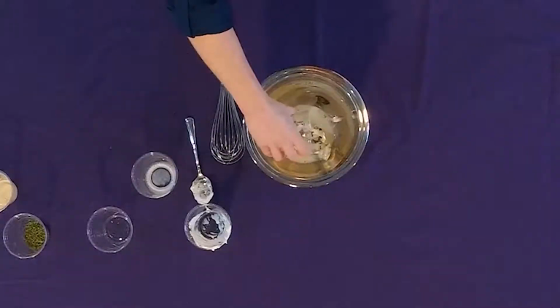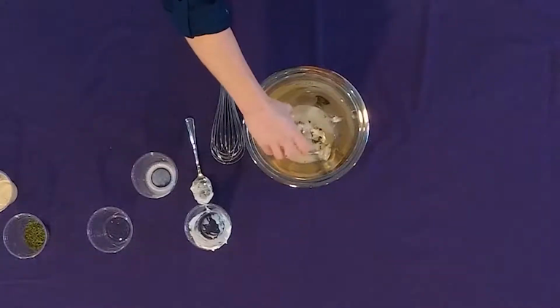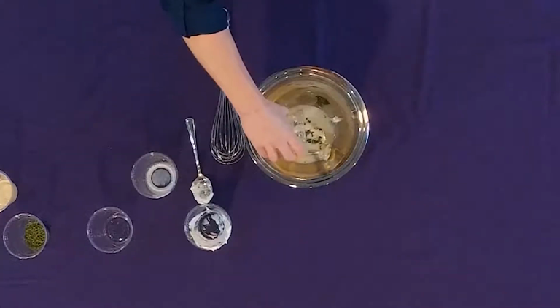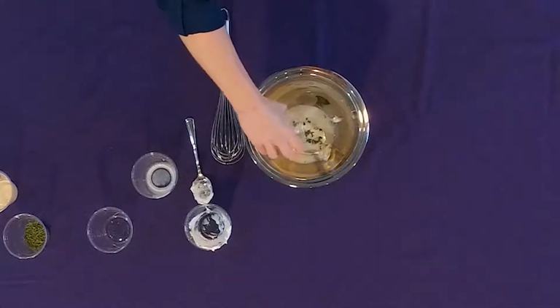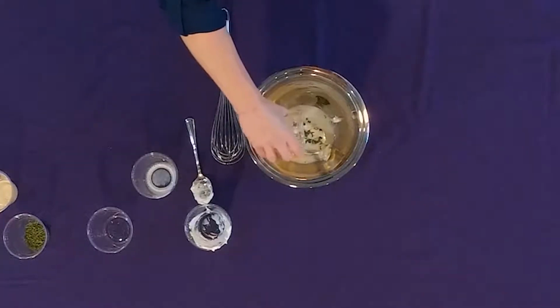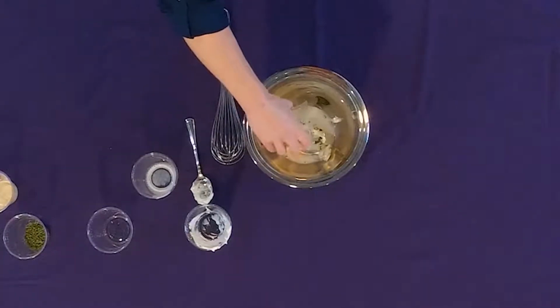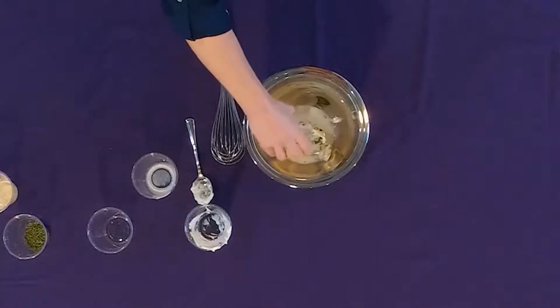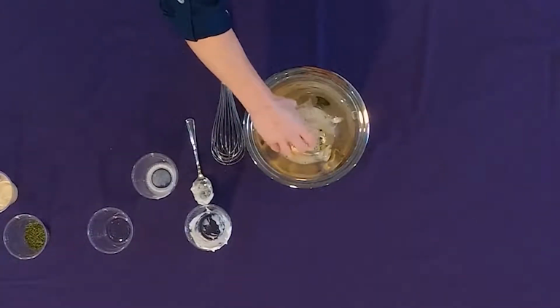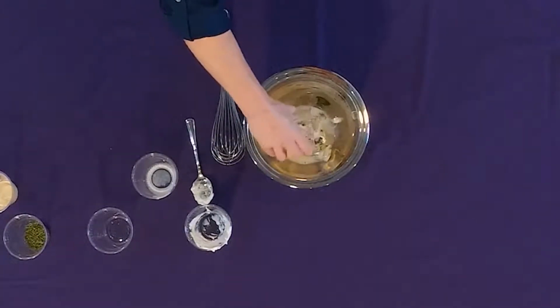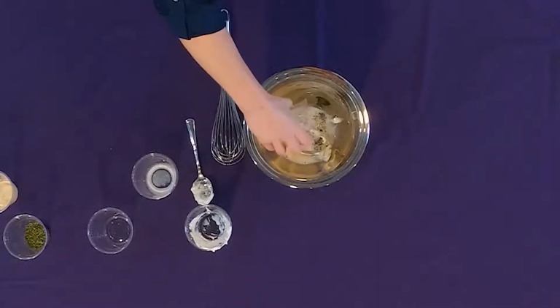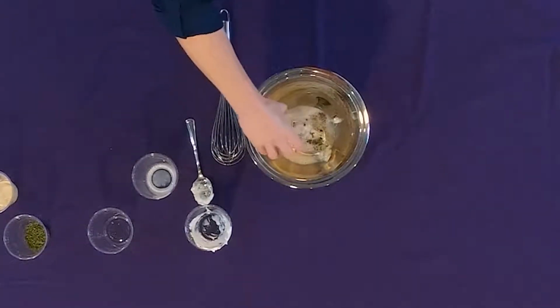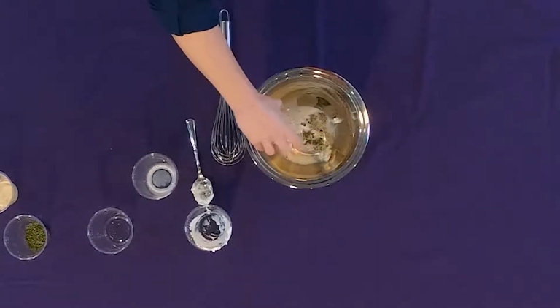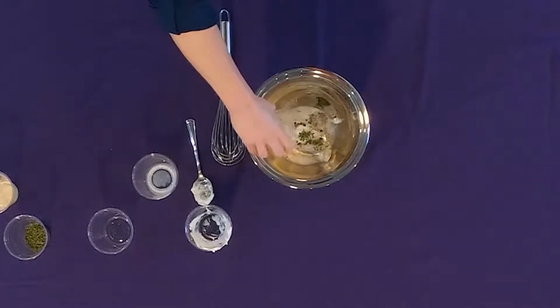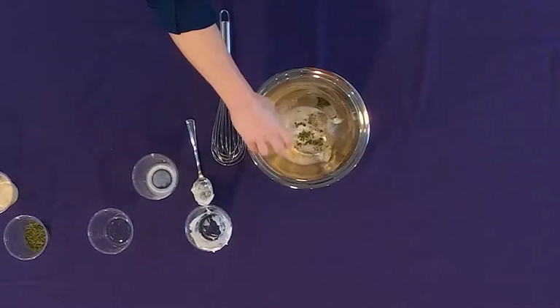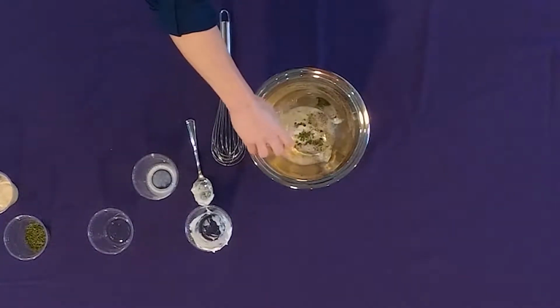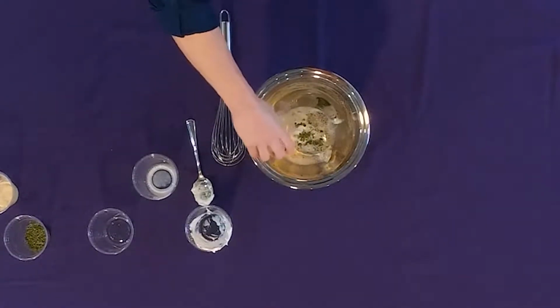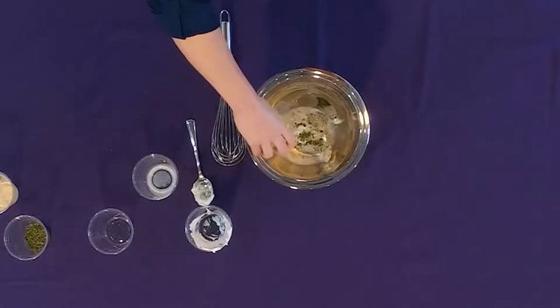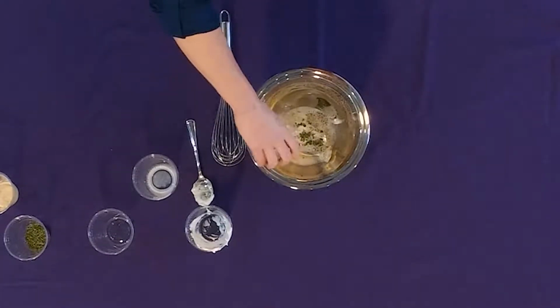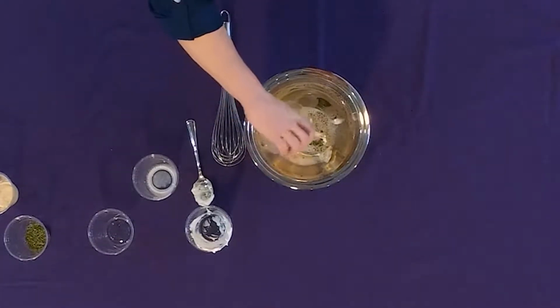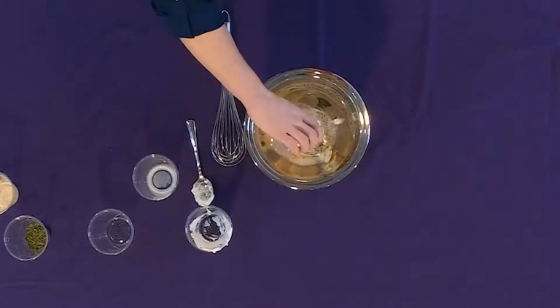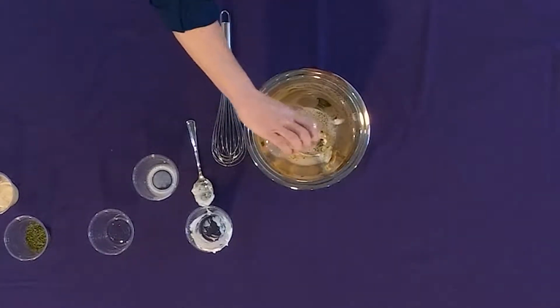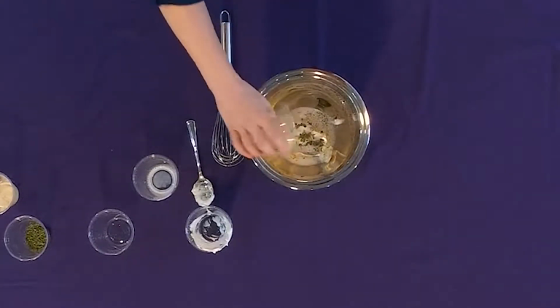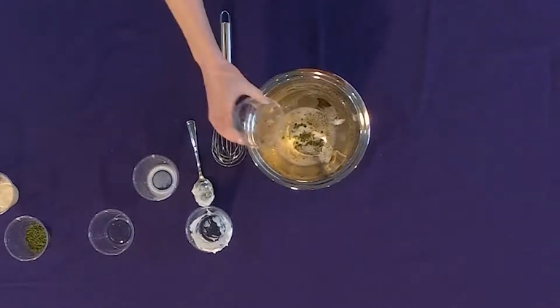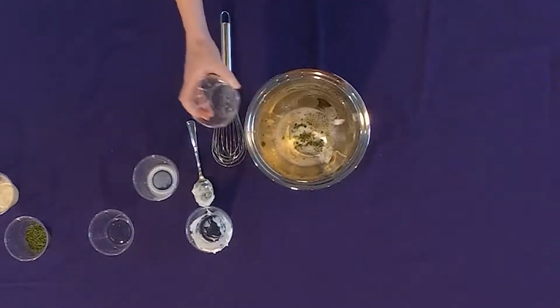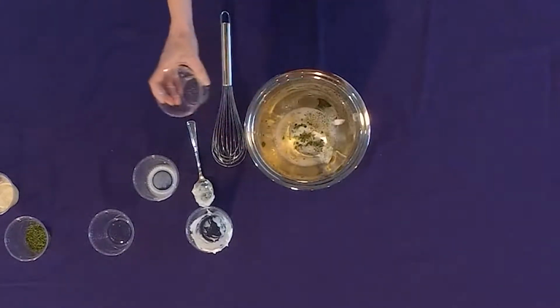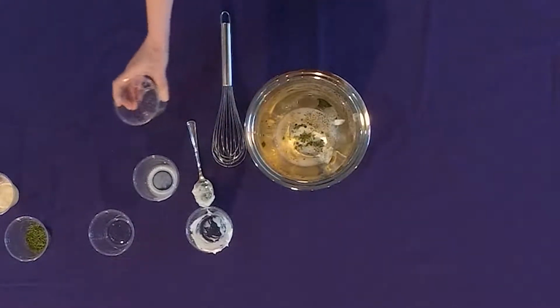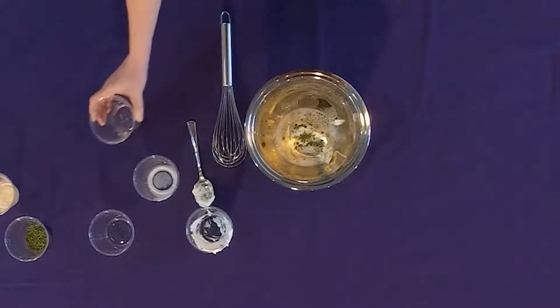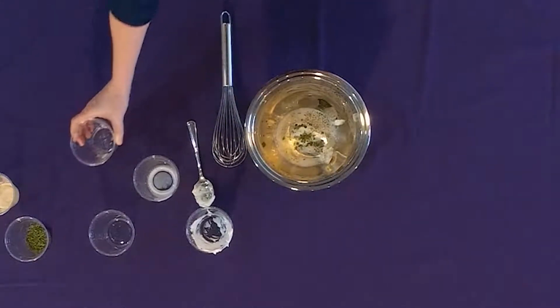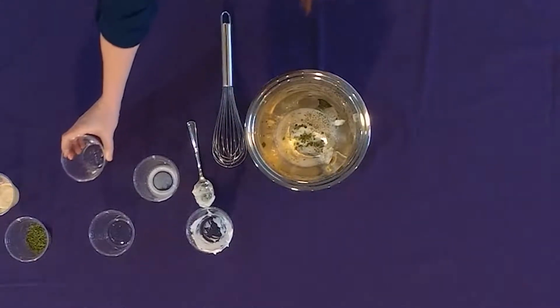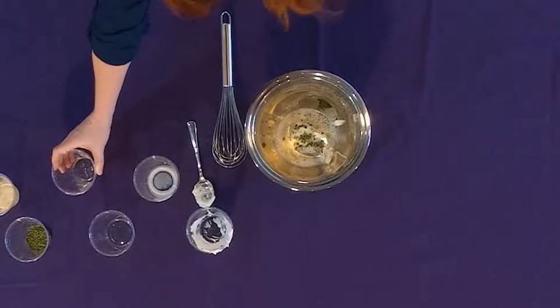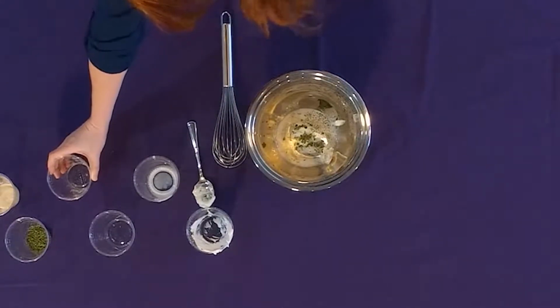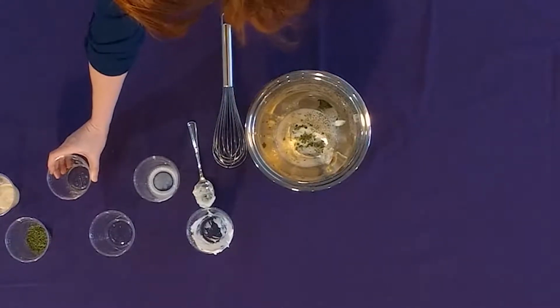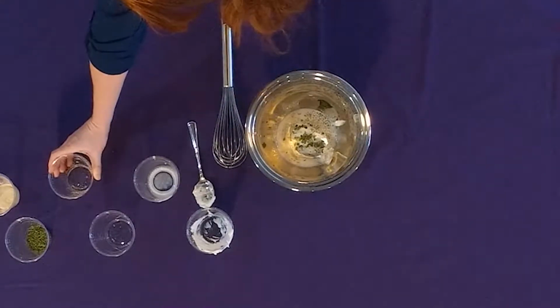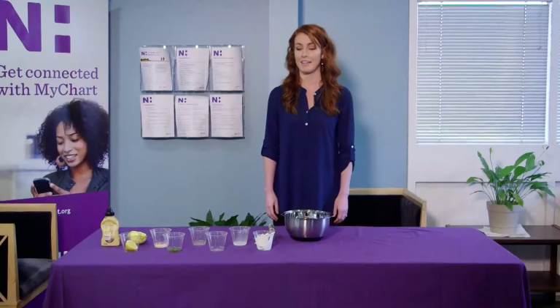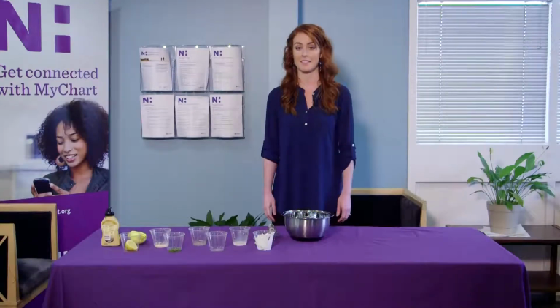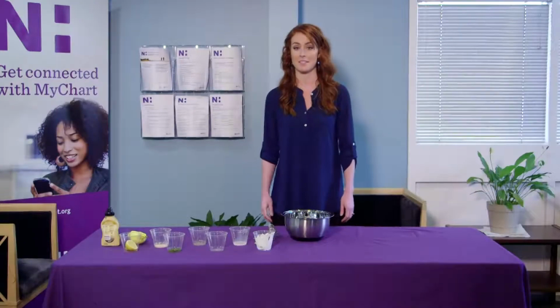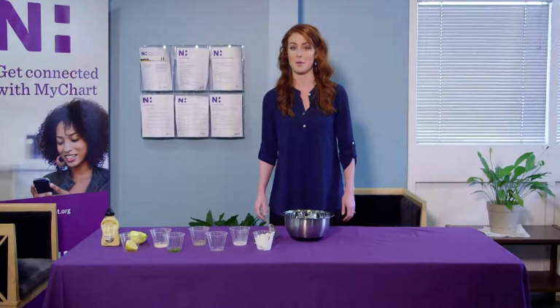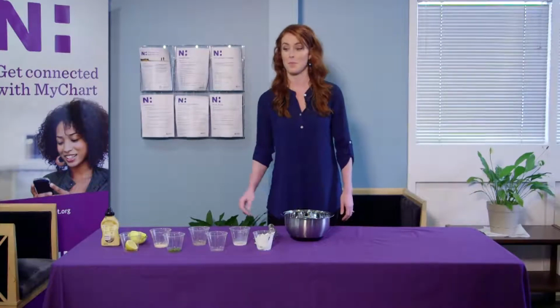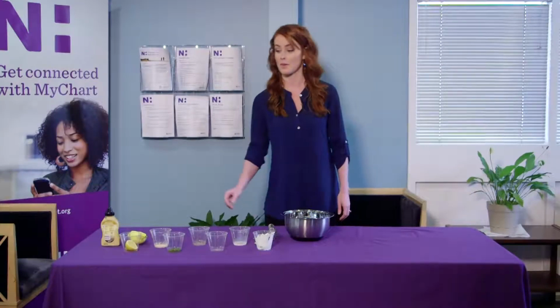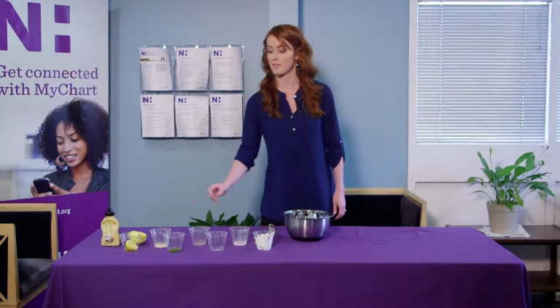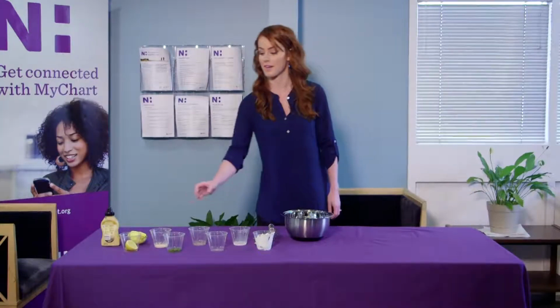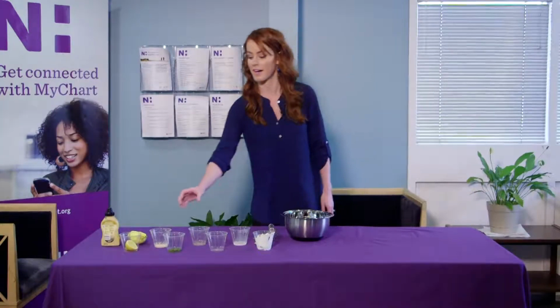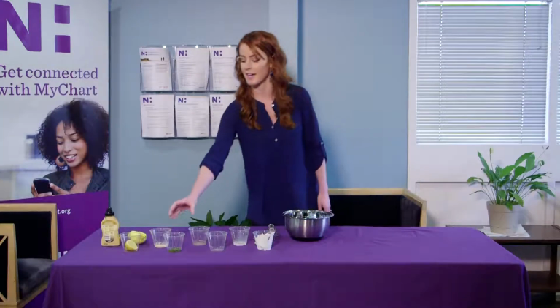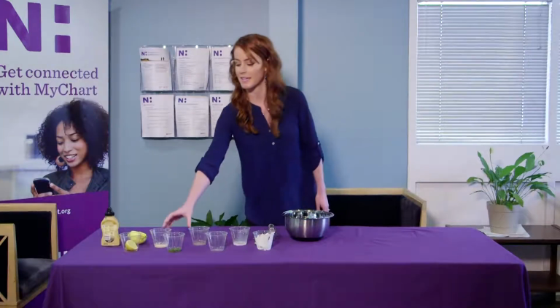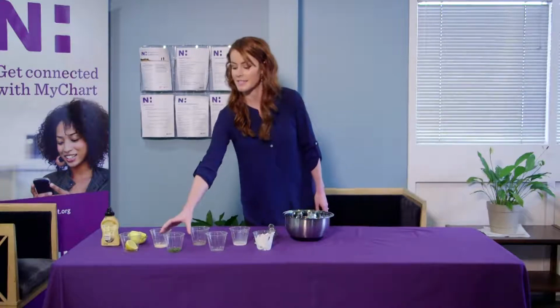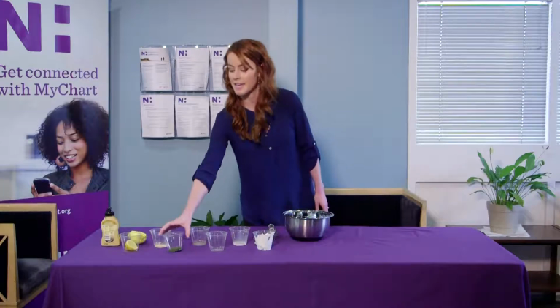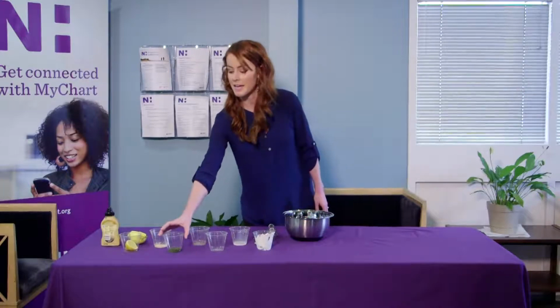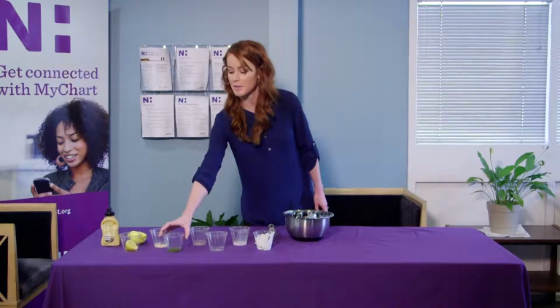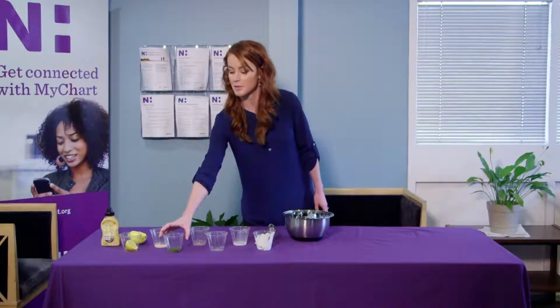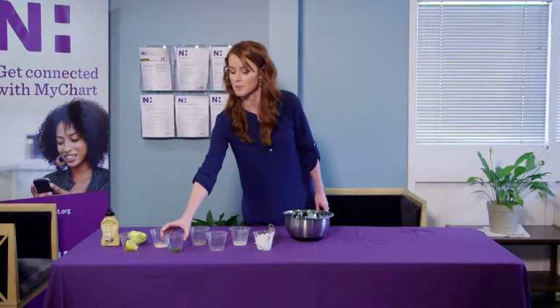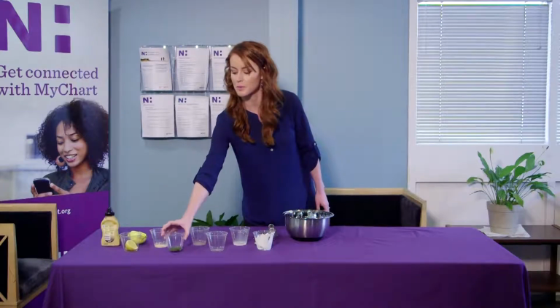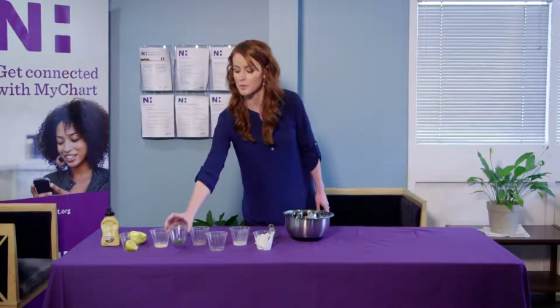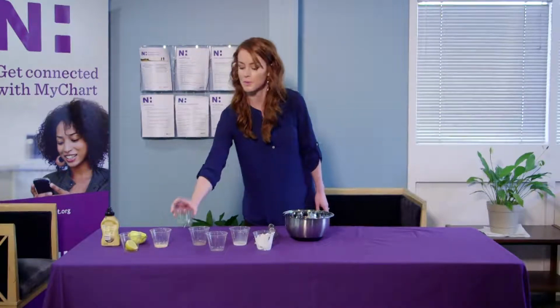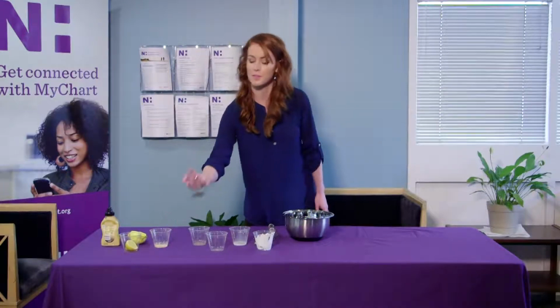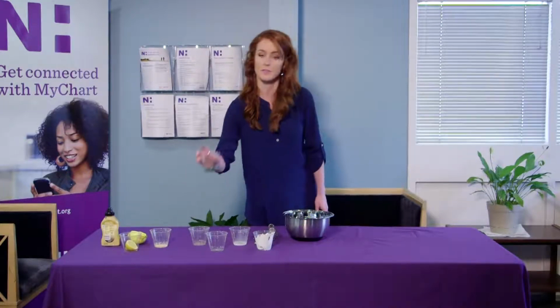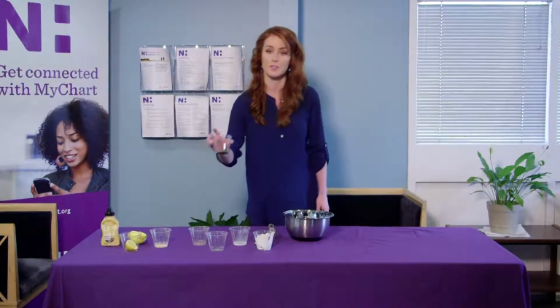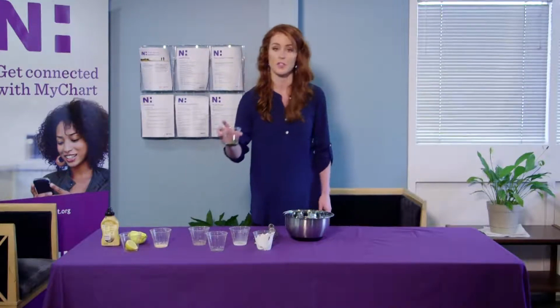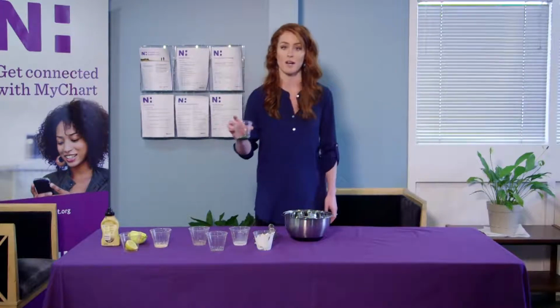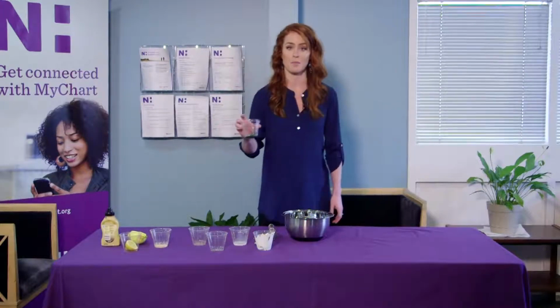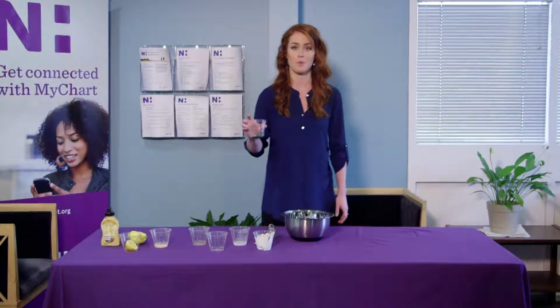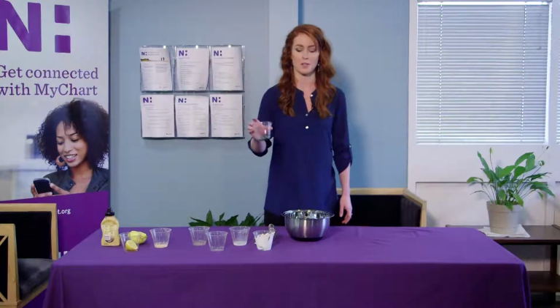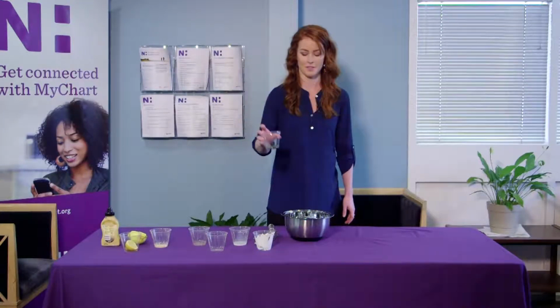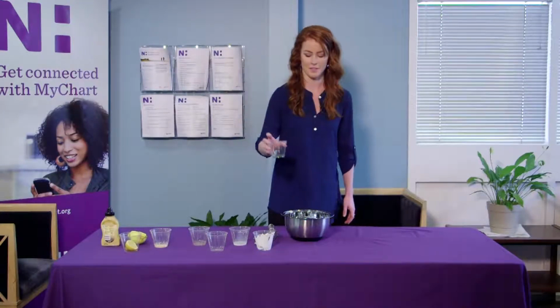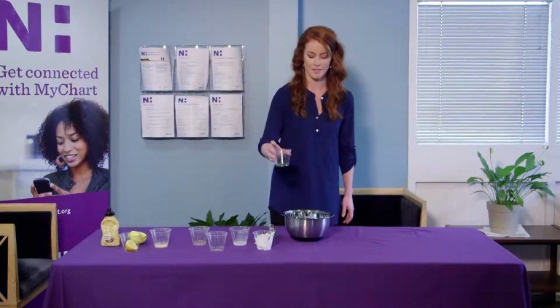Next, we've got freshly ground salt and pepper to taste. Next up, we've got a tablespoon of dried parsley.